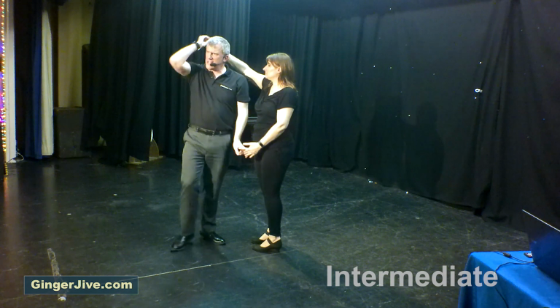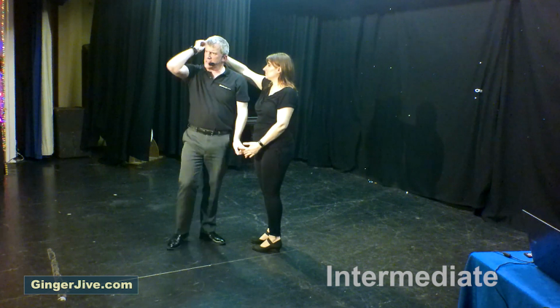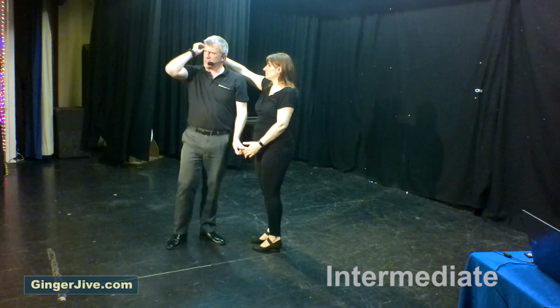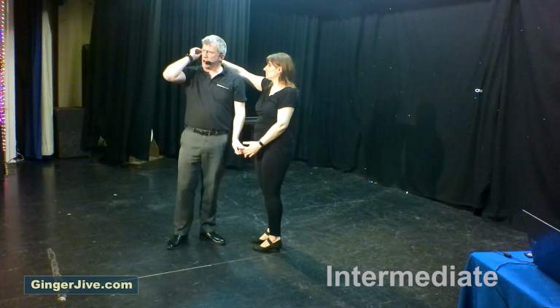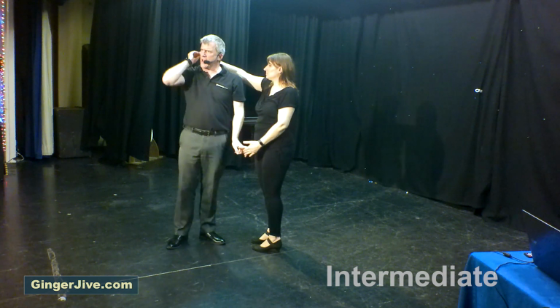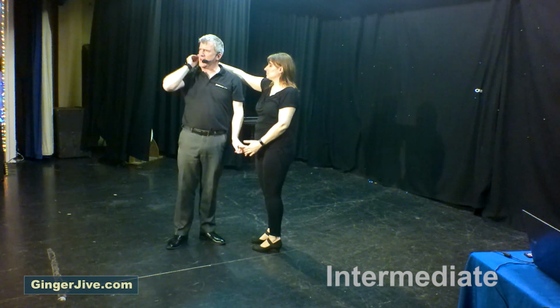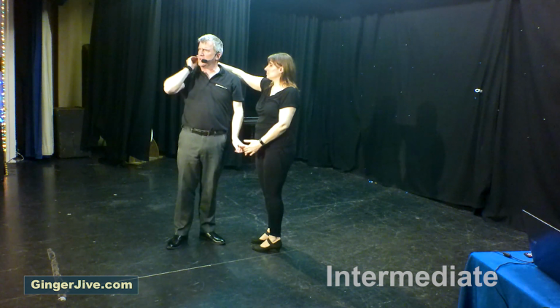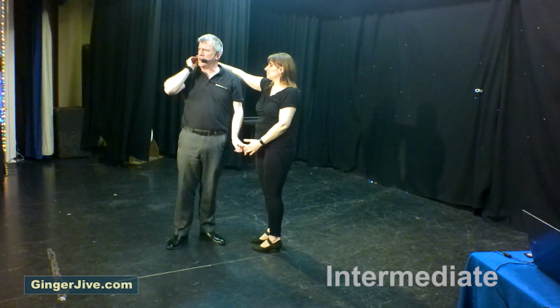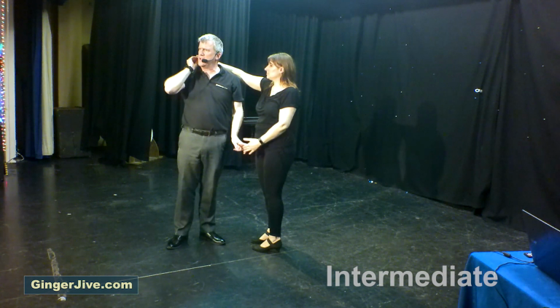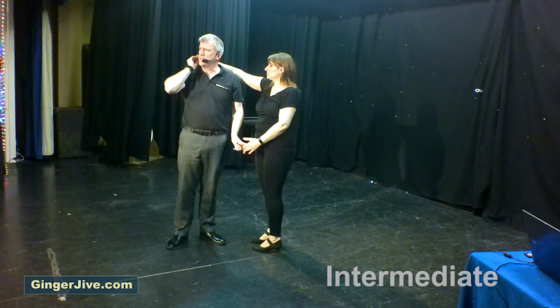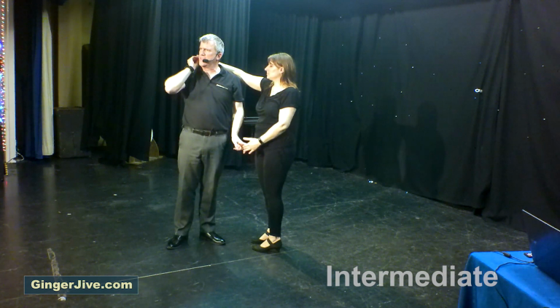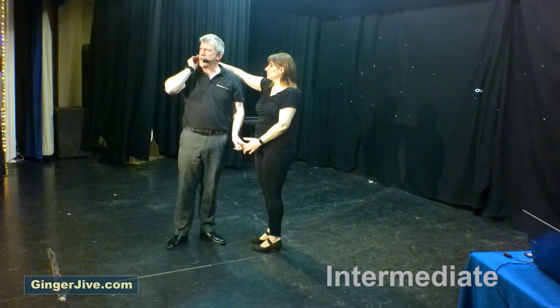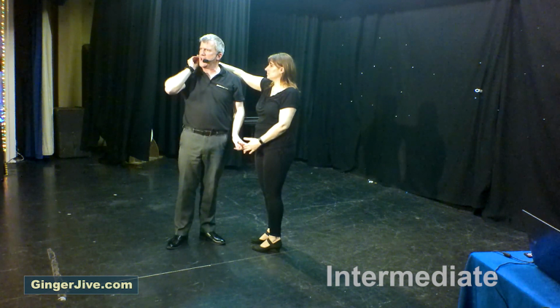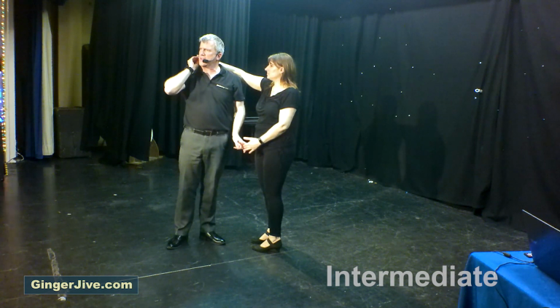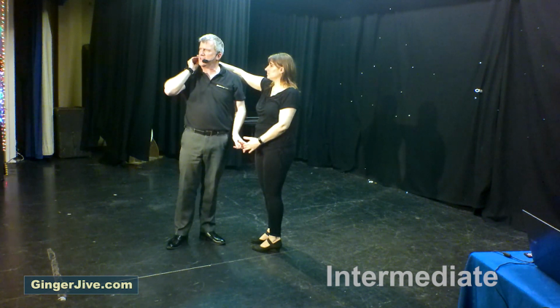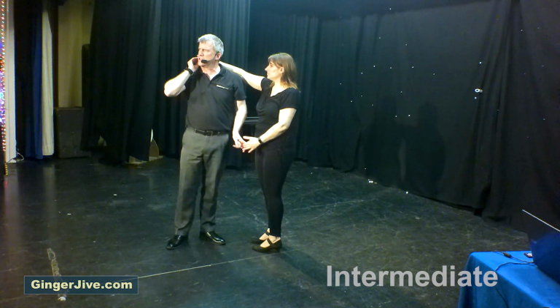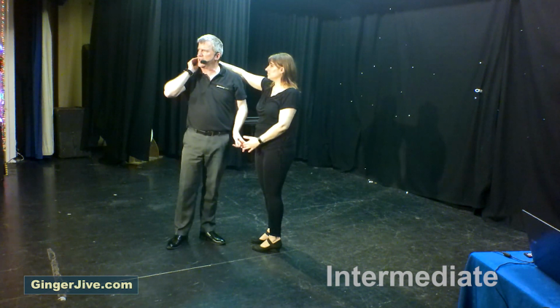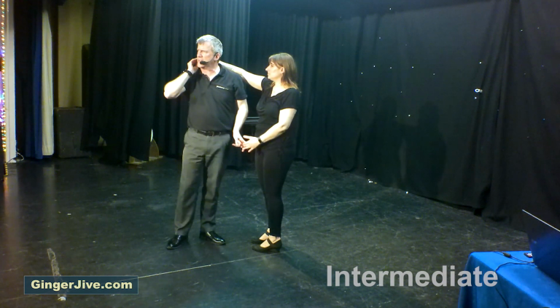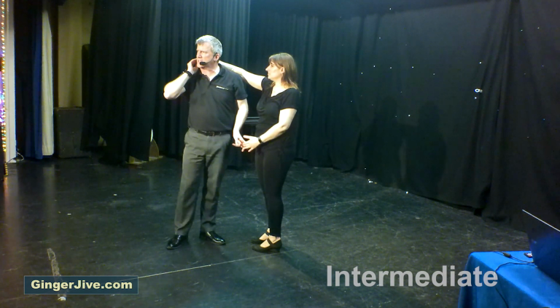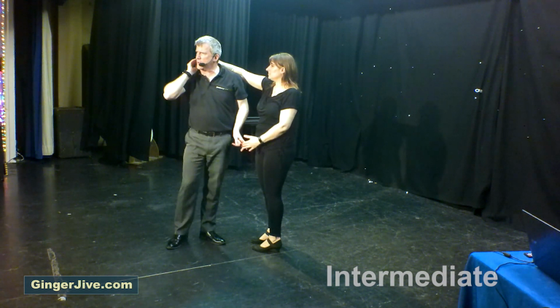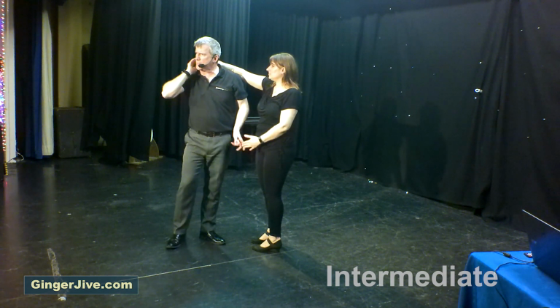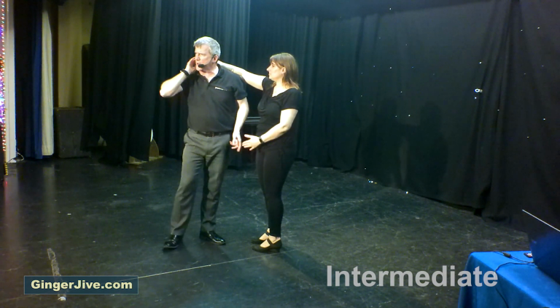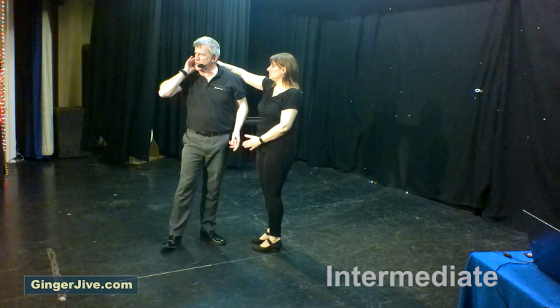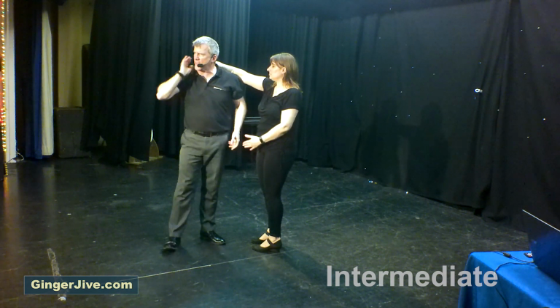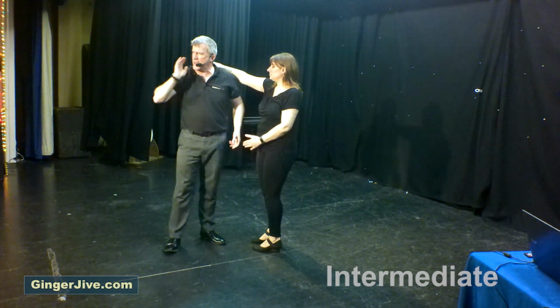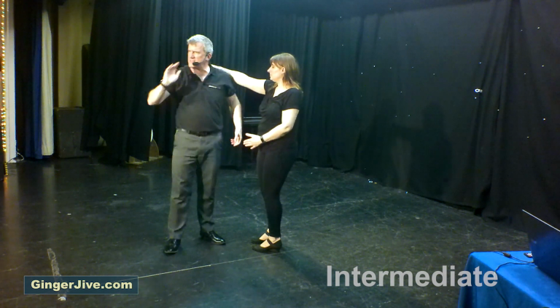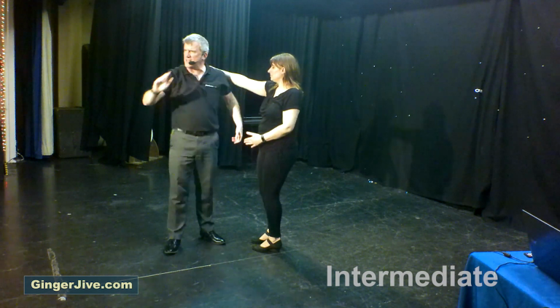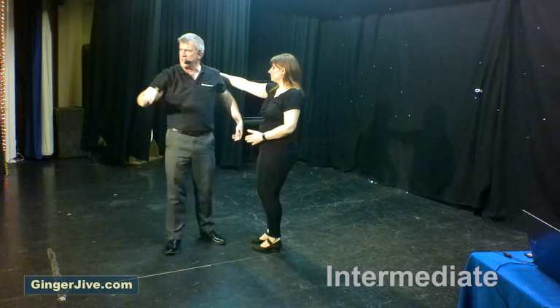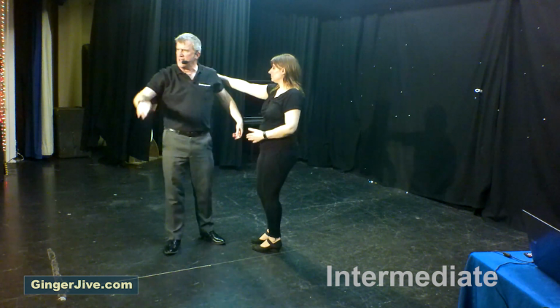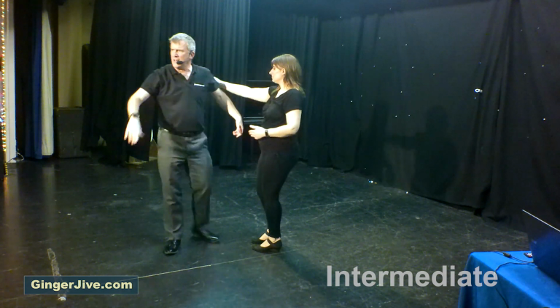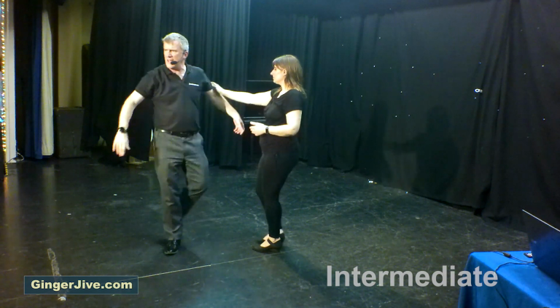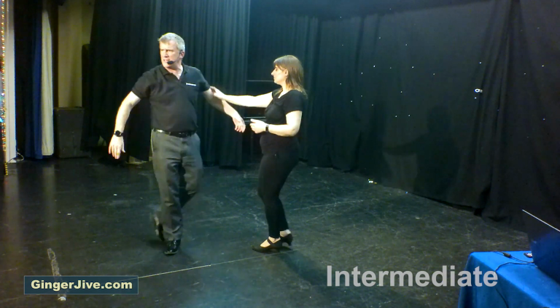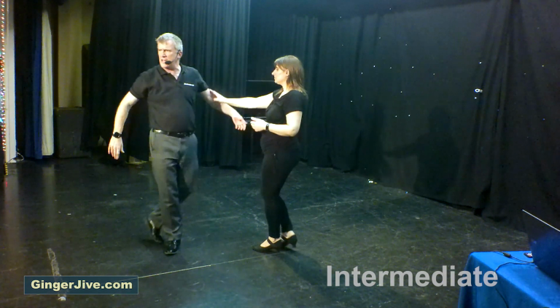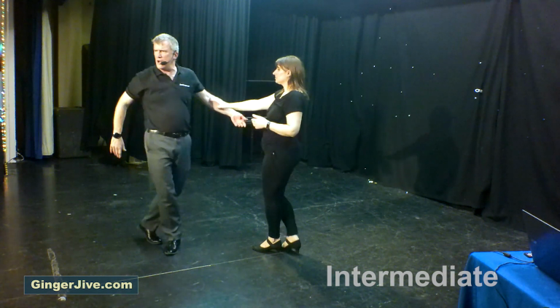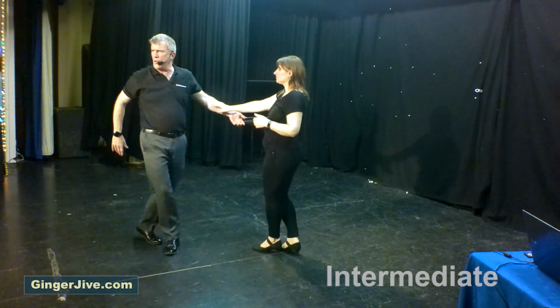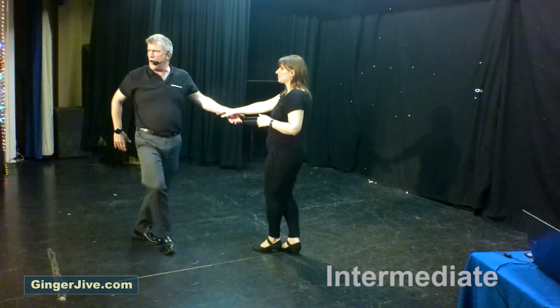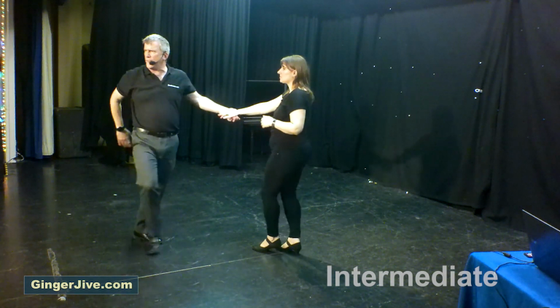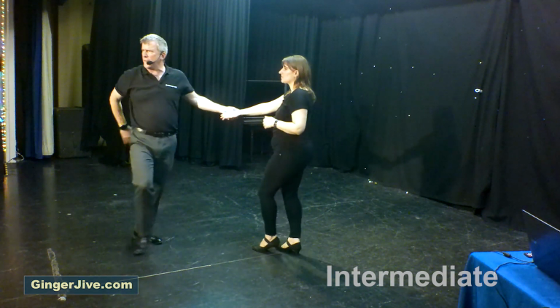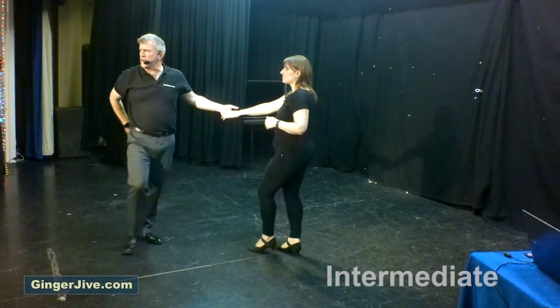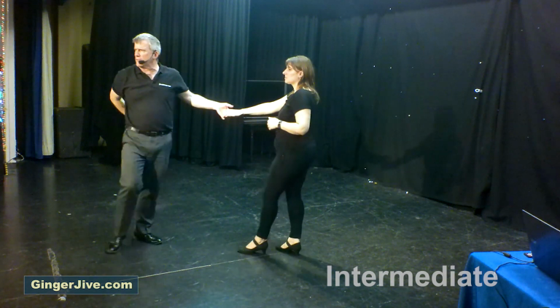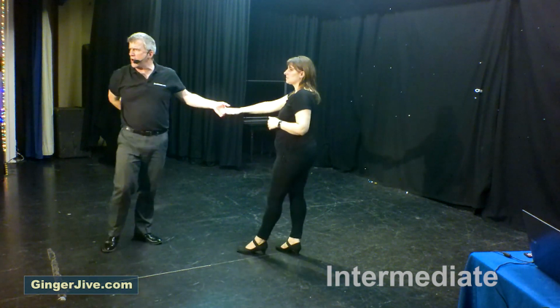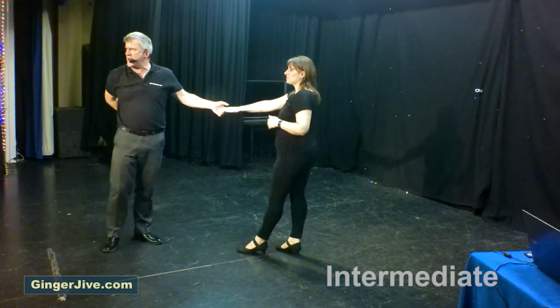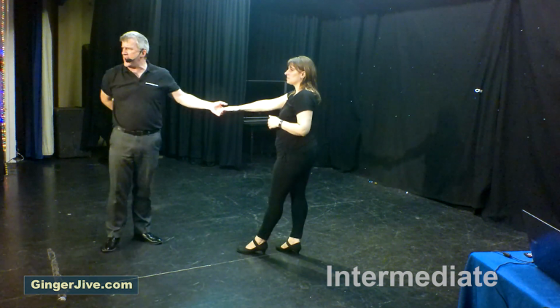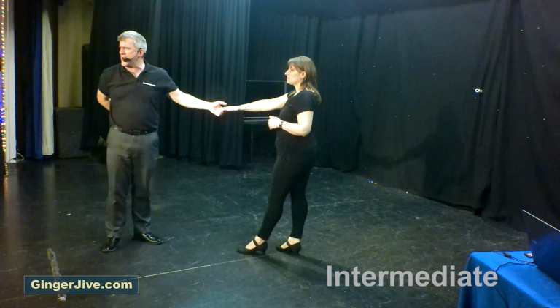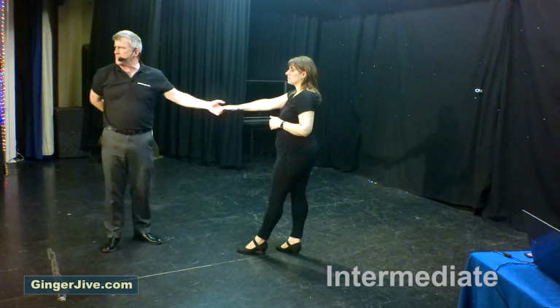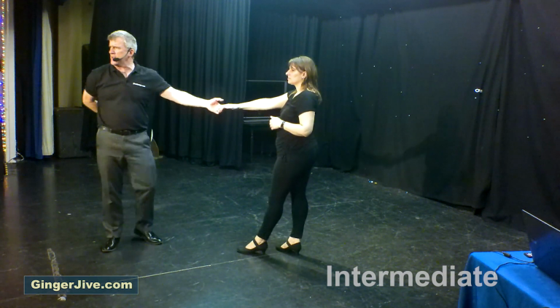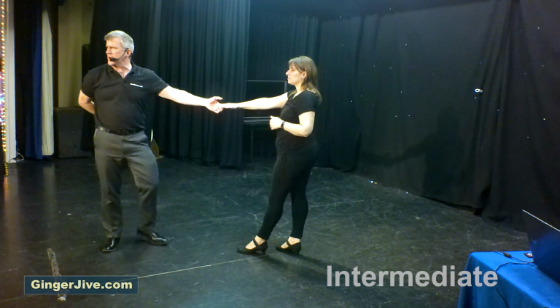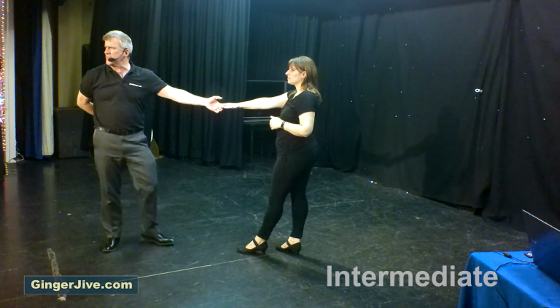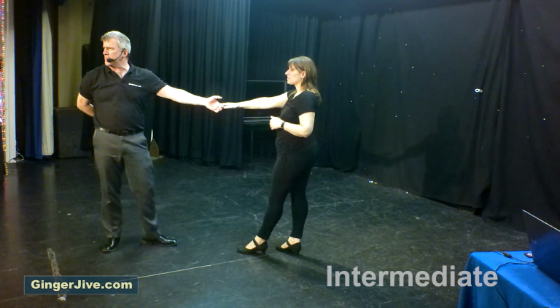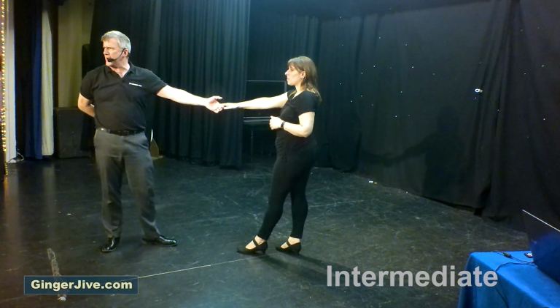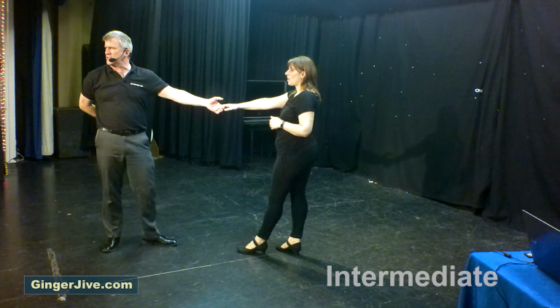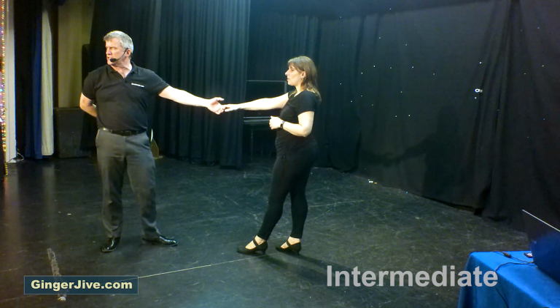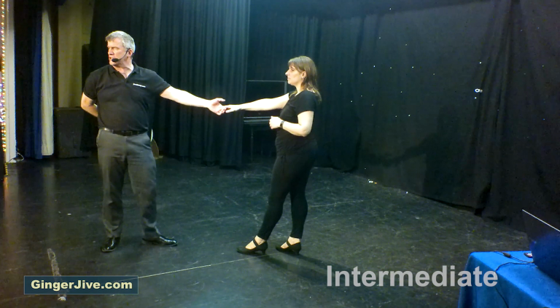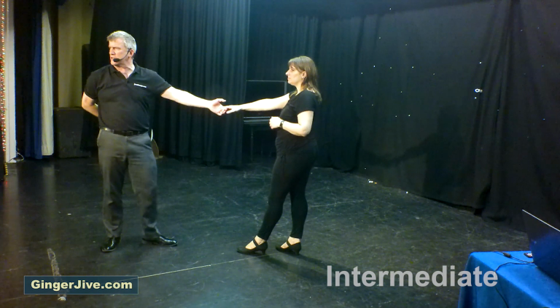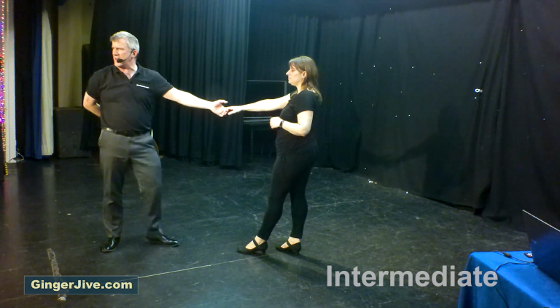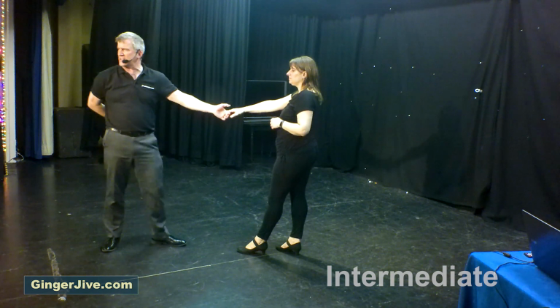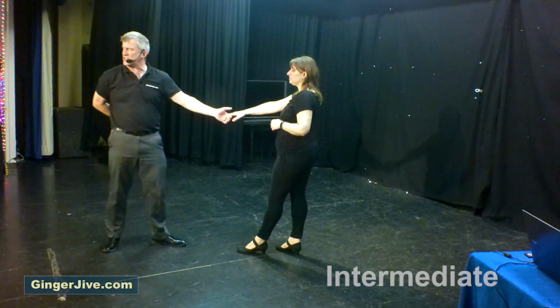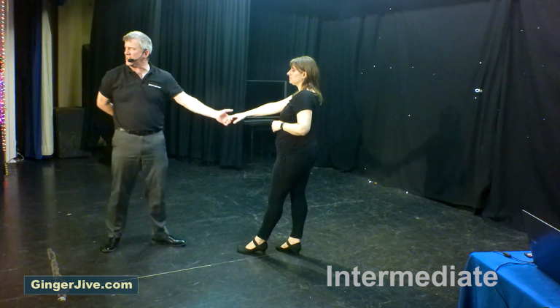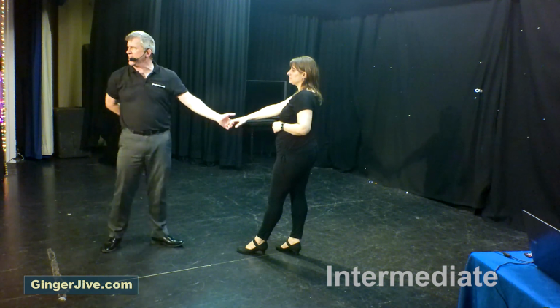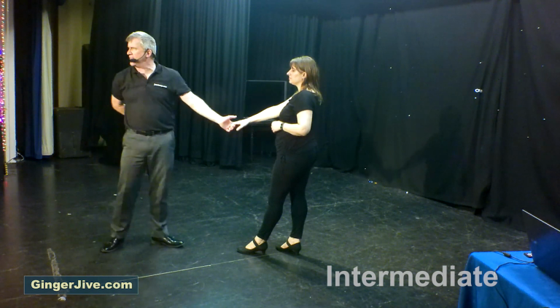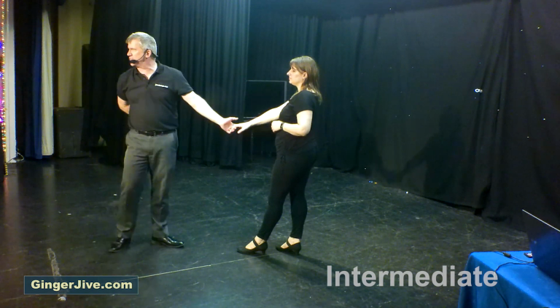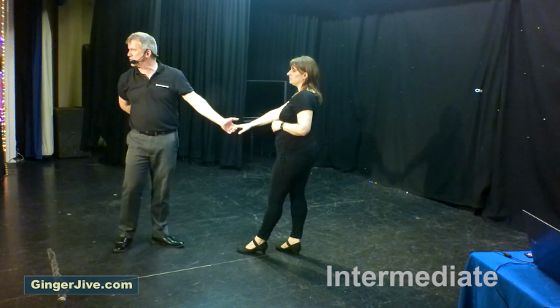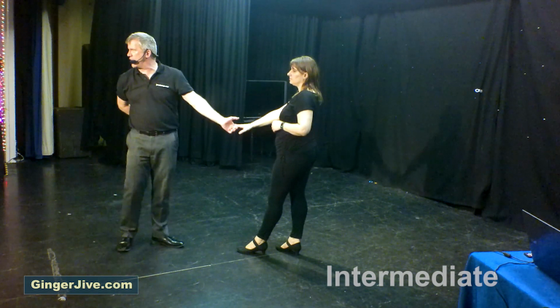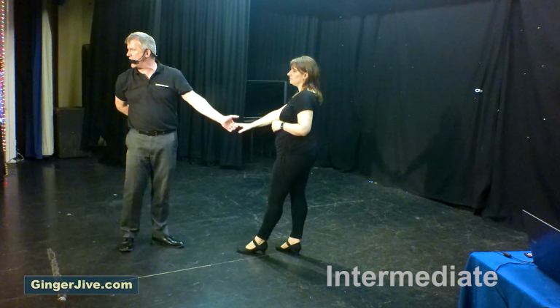Finish with a comb as we return the ladies anti-clockwise. Take the right hand over the head as you let go of both hands, offering the right hand behind the back as you catch left to right.